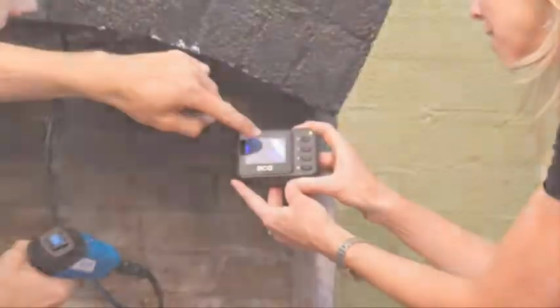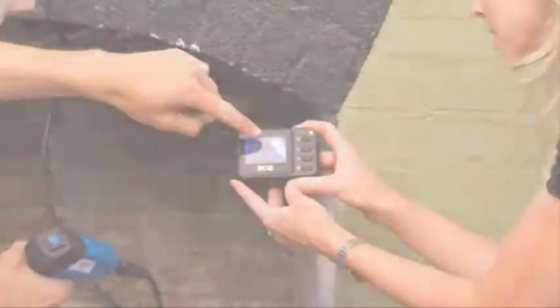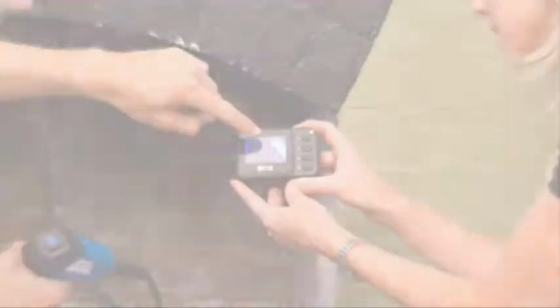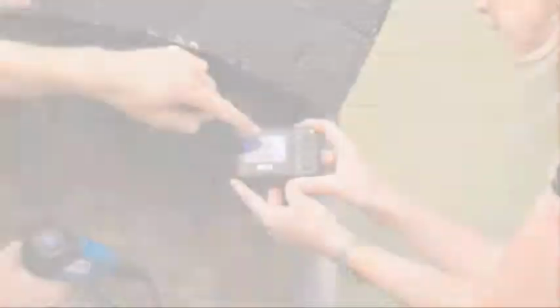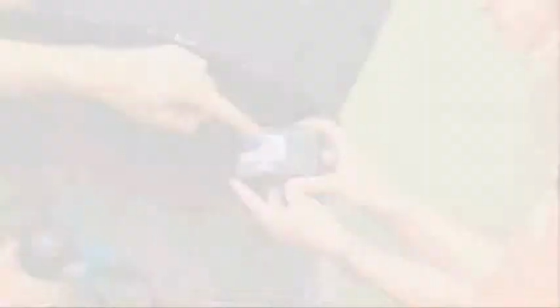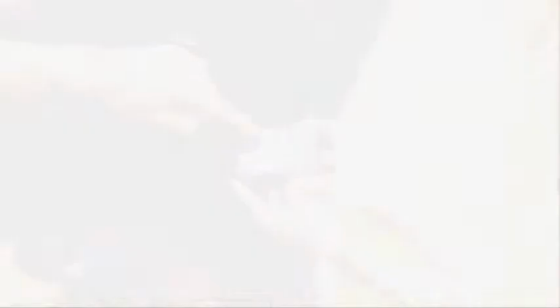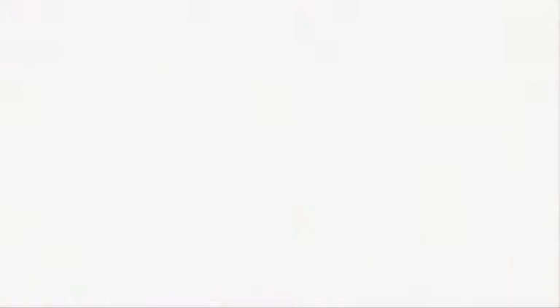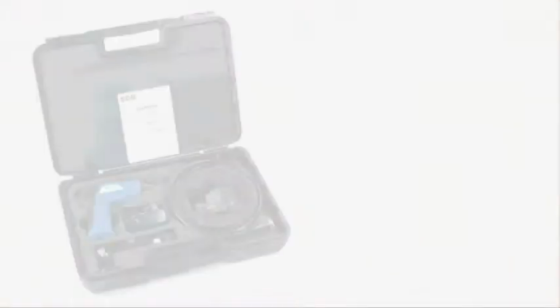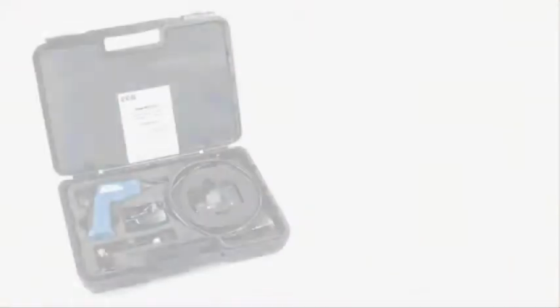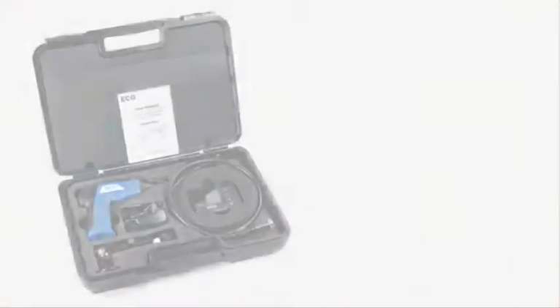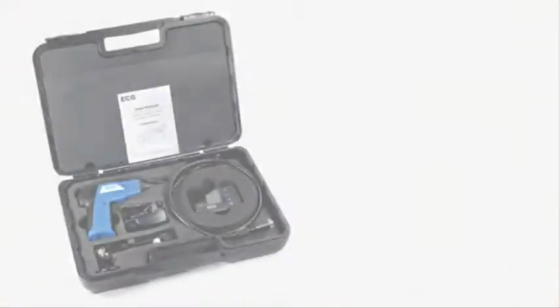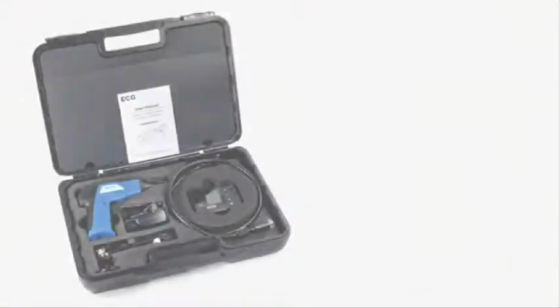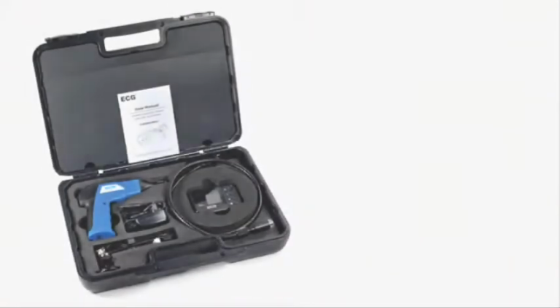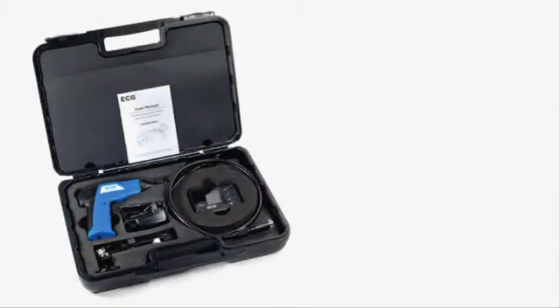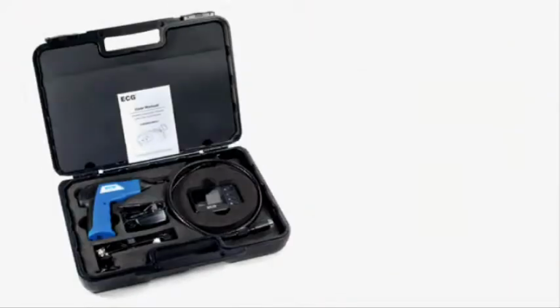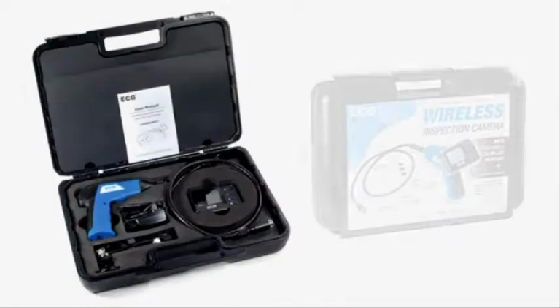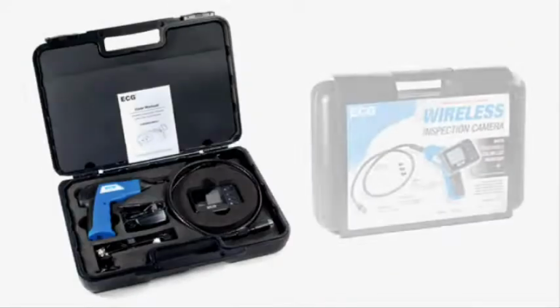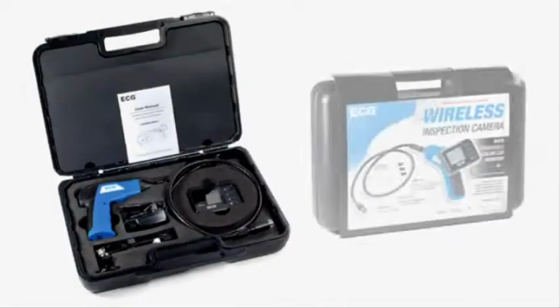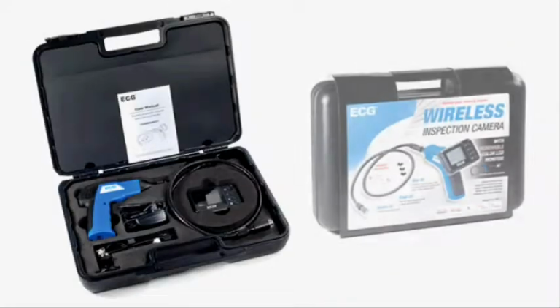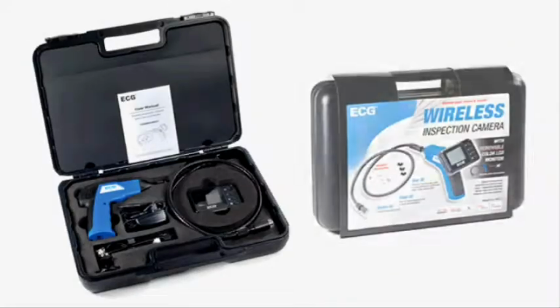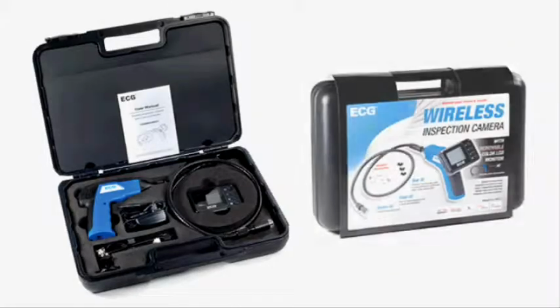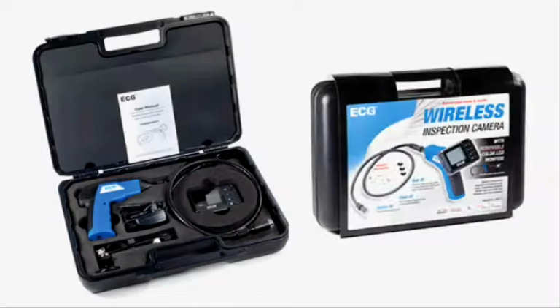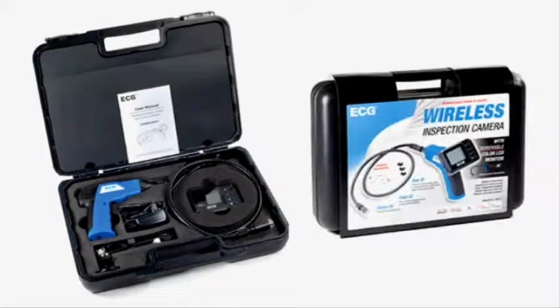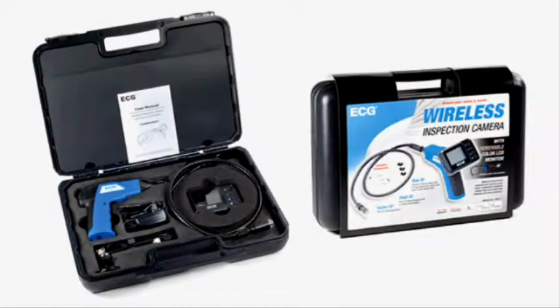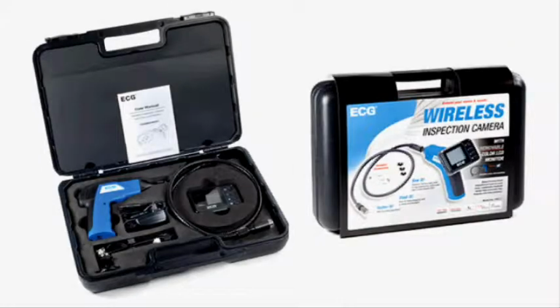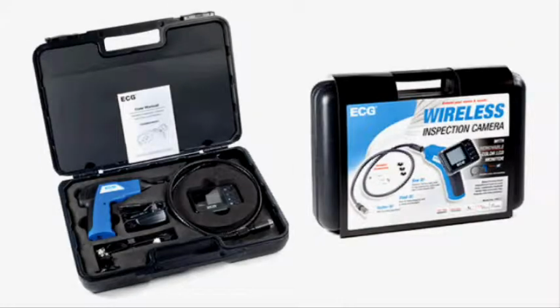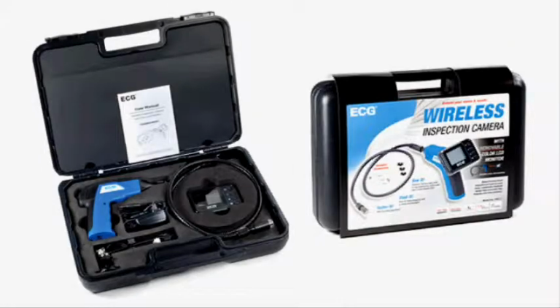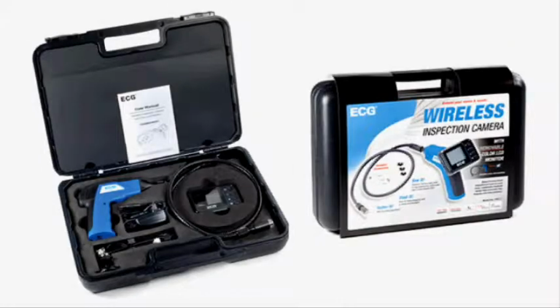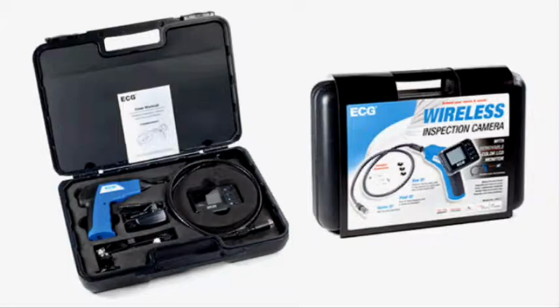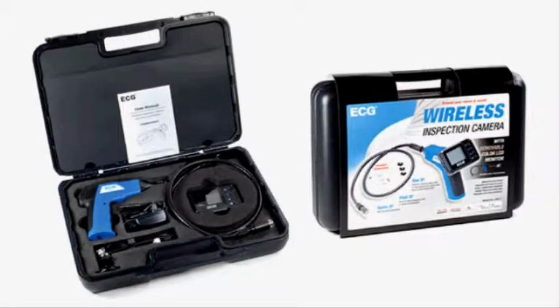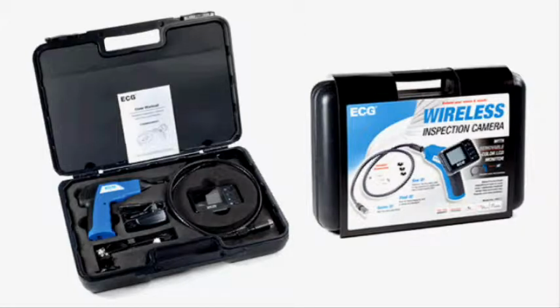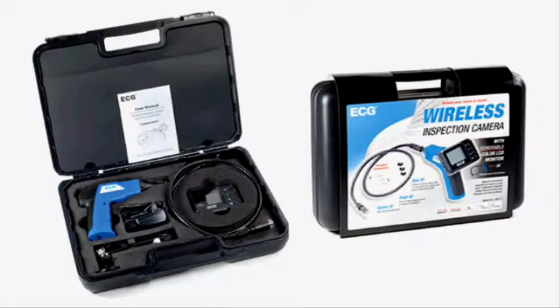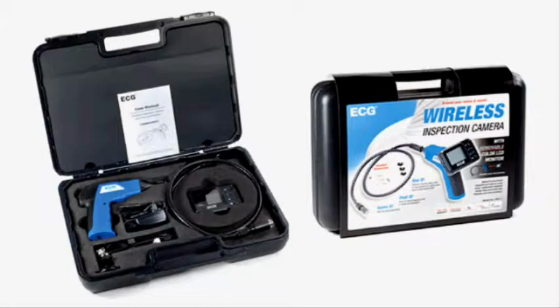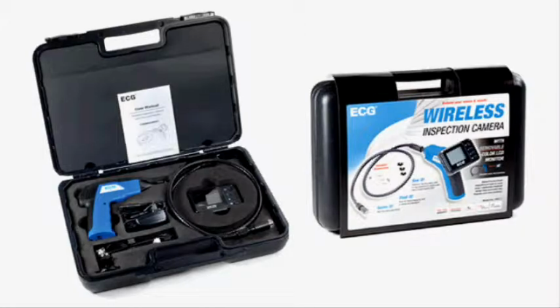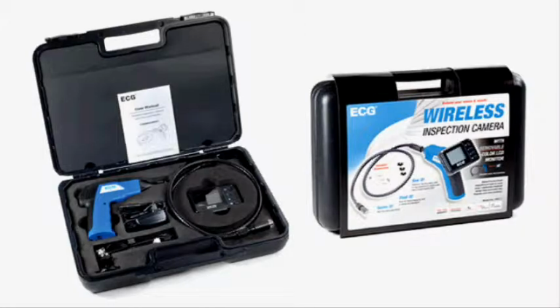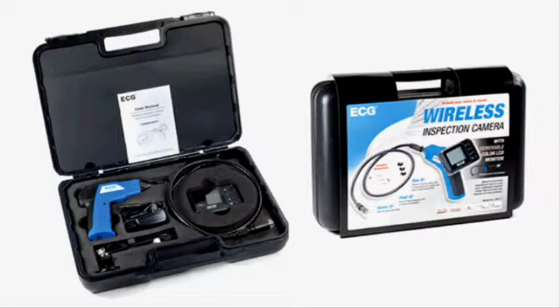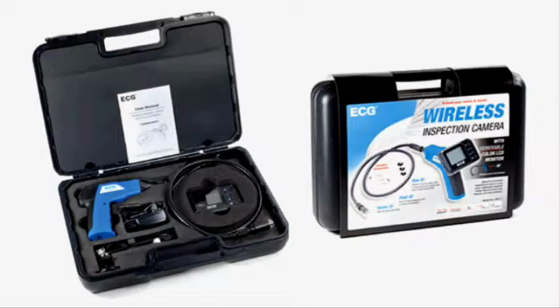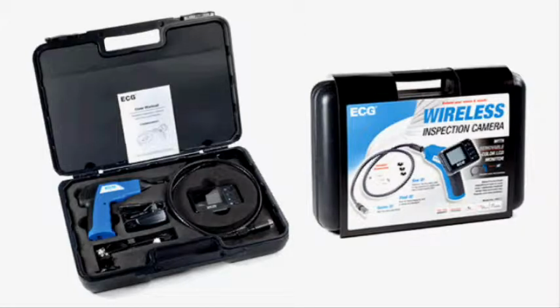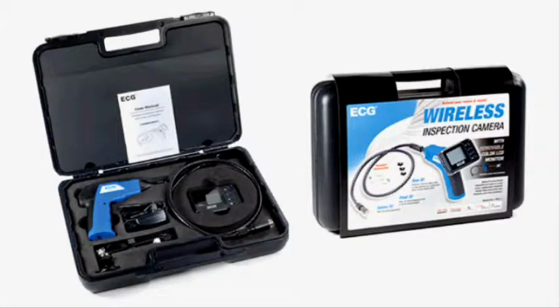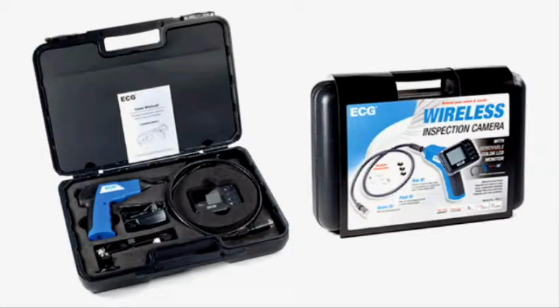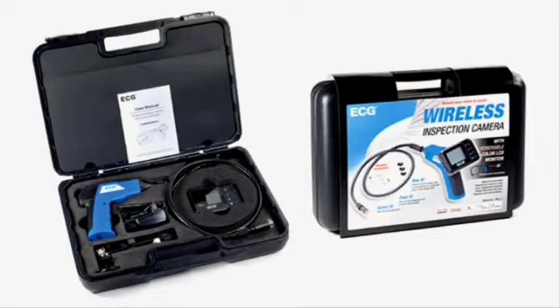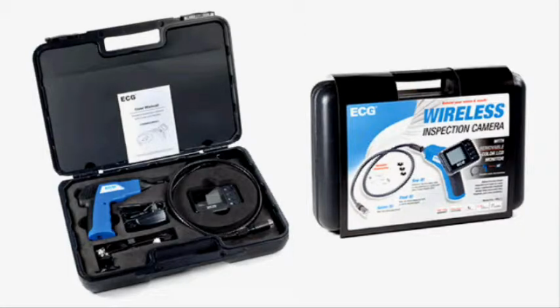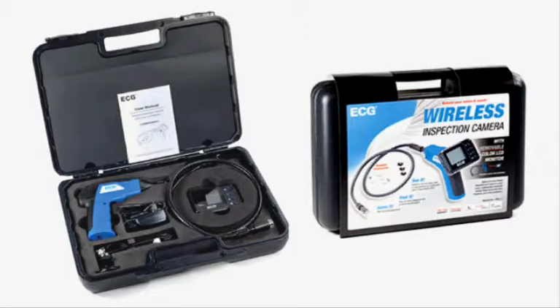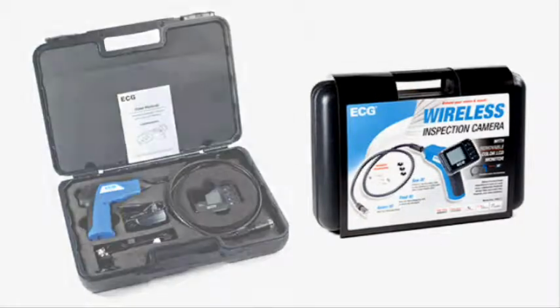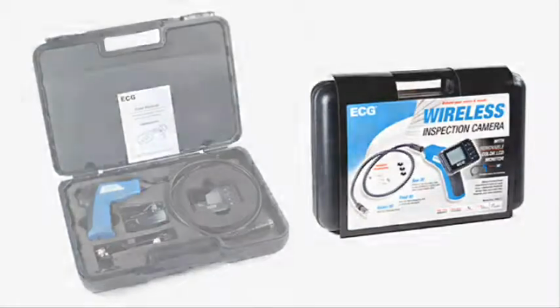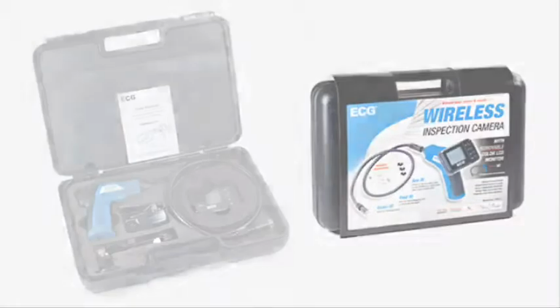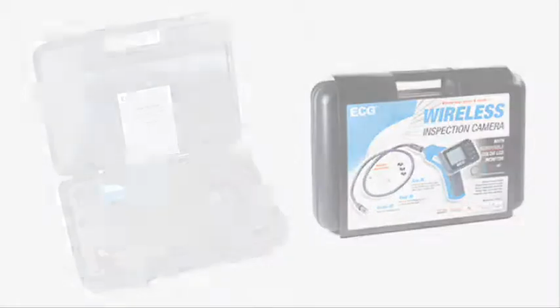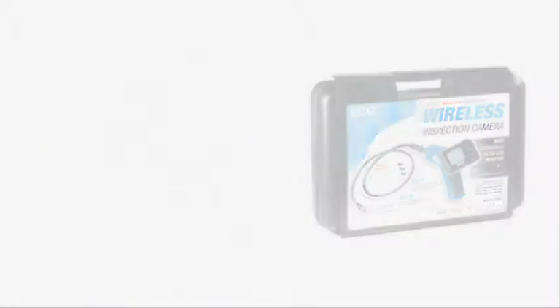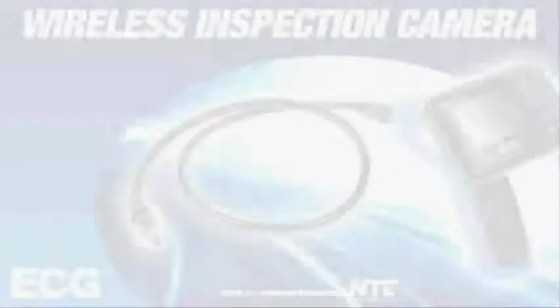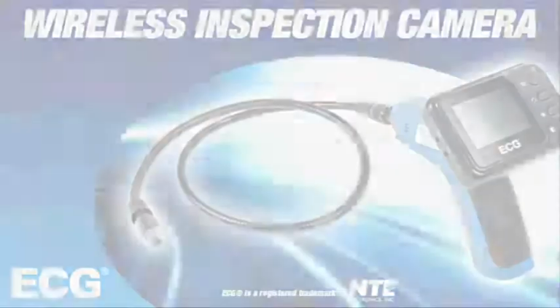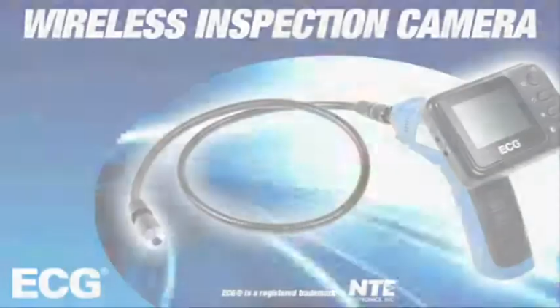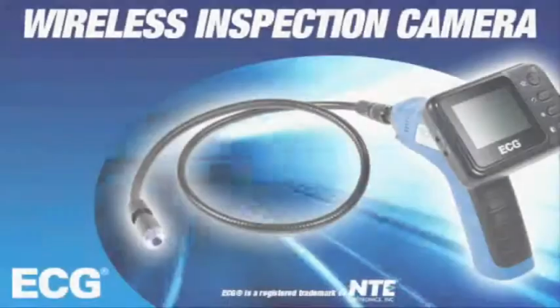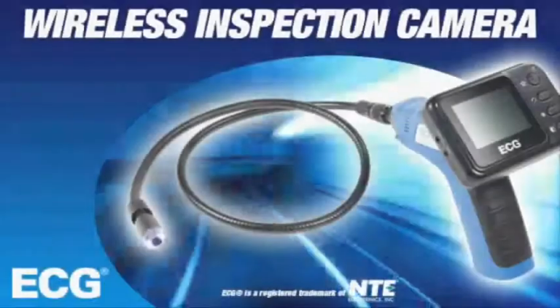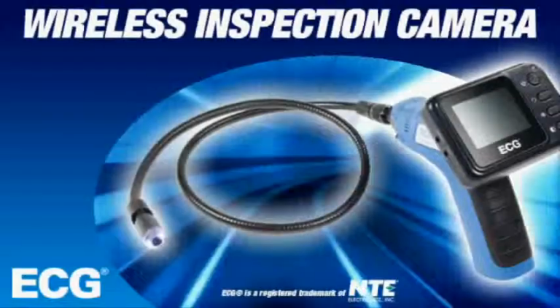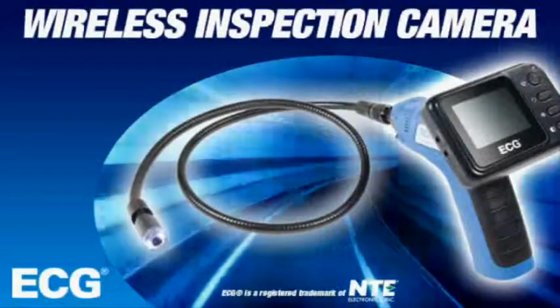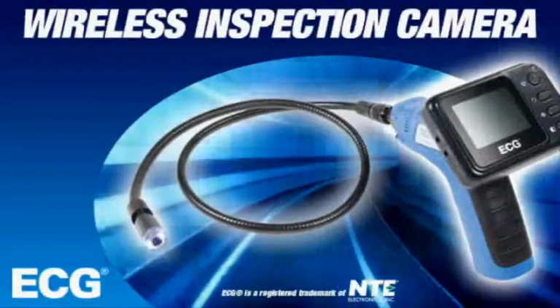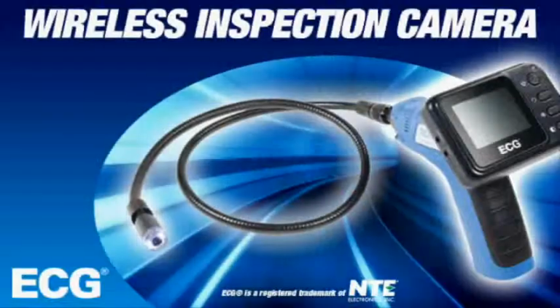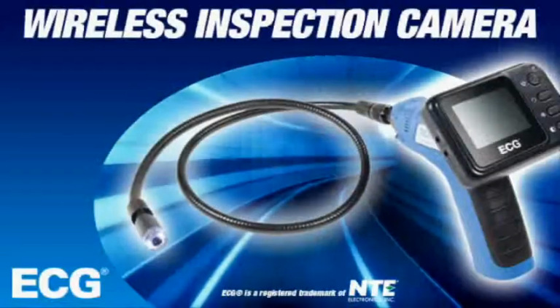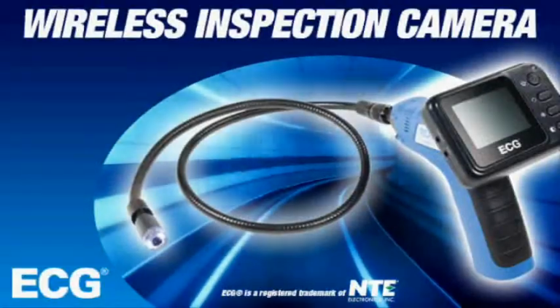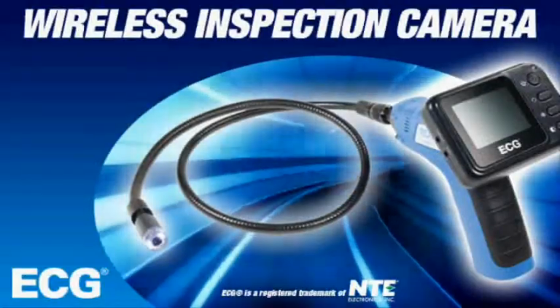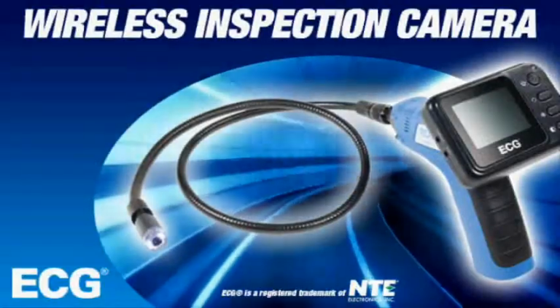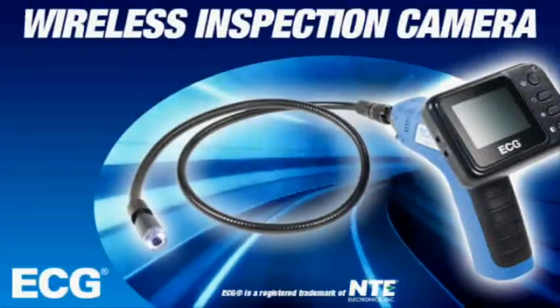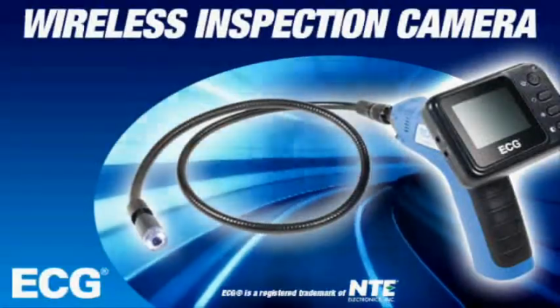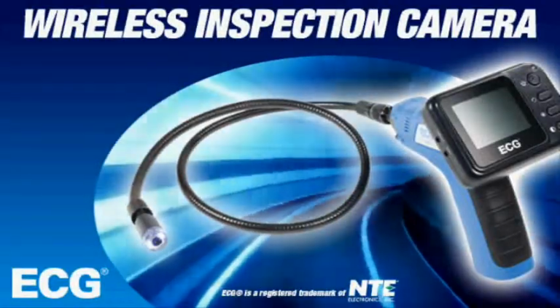The ECG Wireless Inspection Camera is housed in a durable carrying case and comes with a one year warranty.